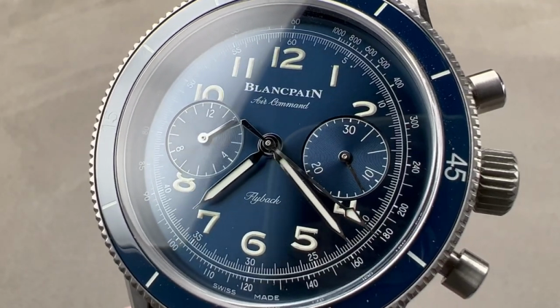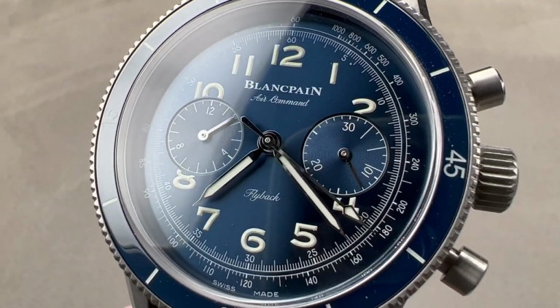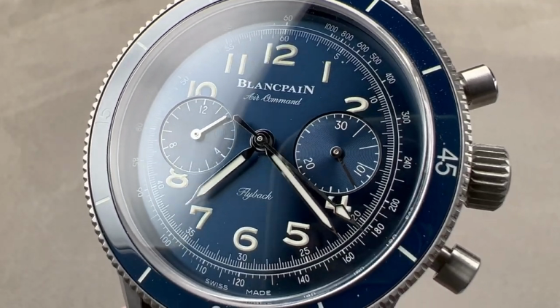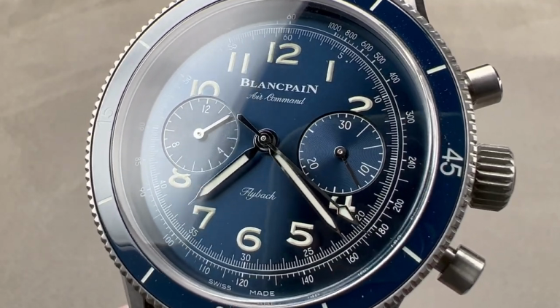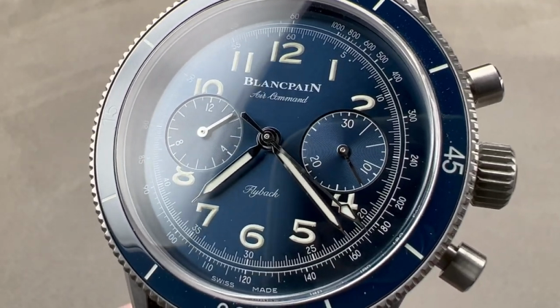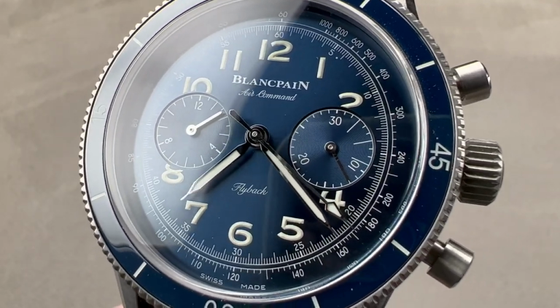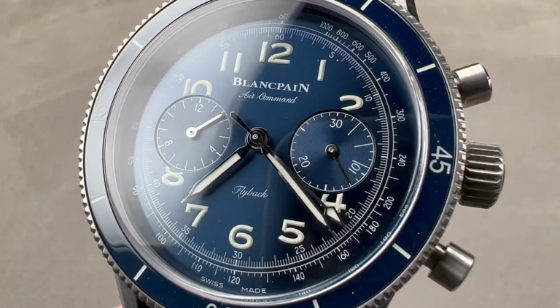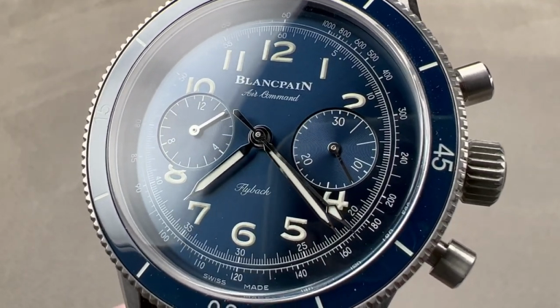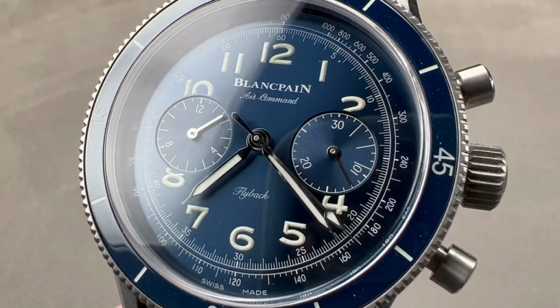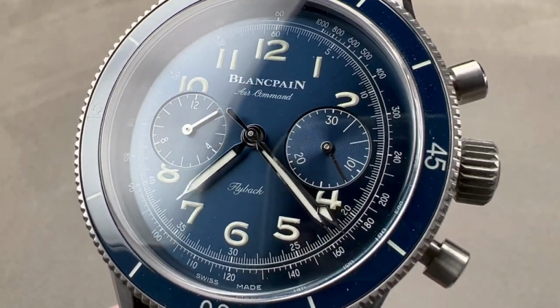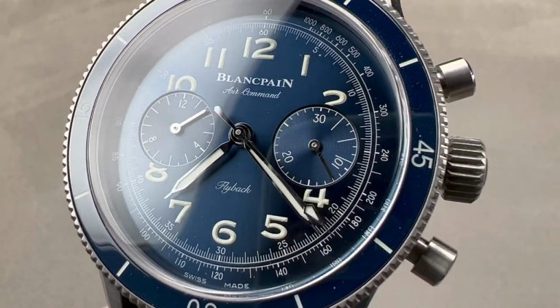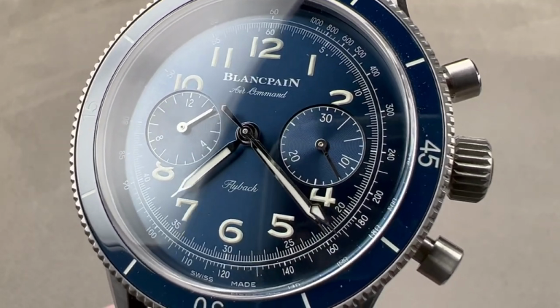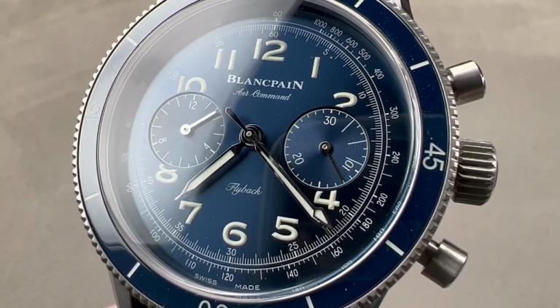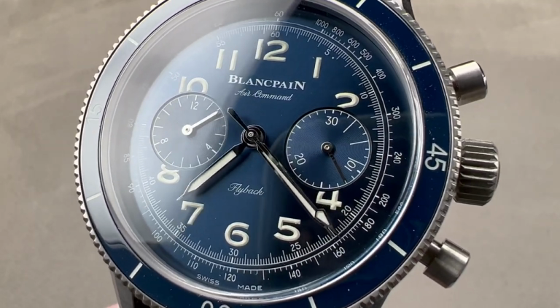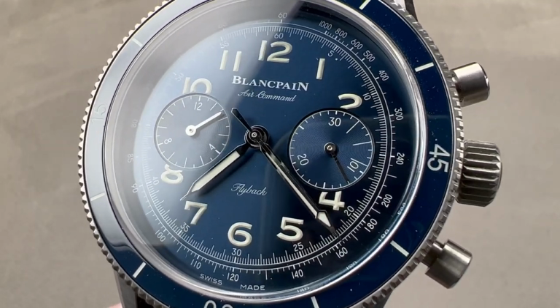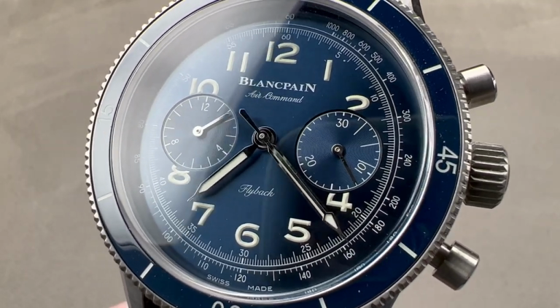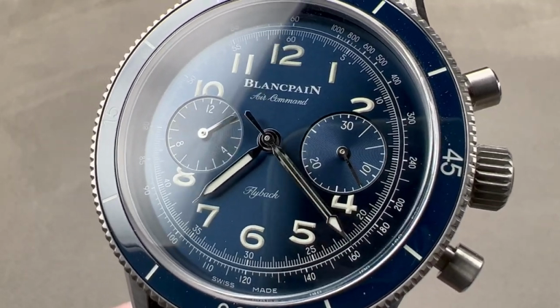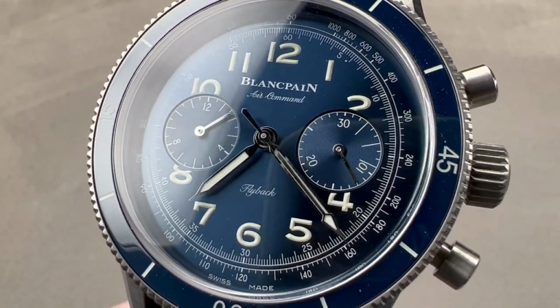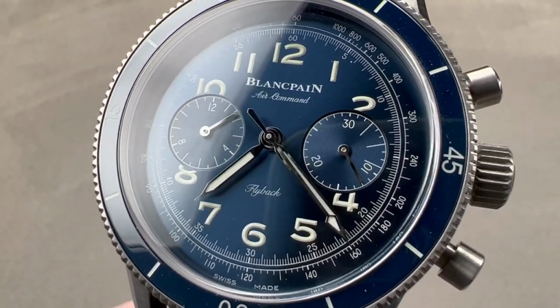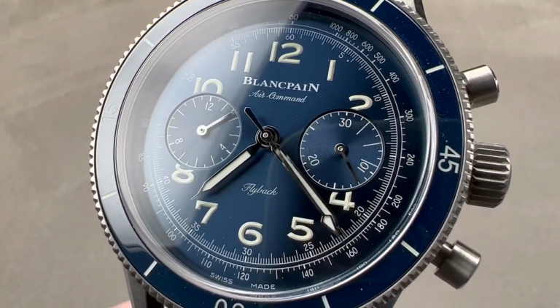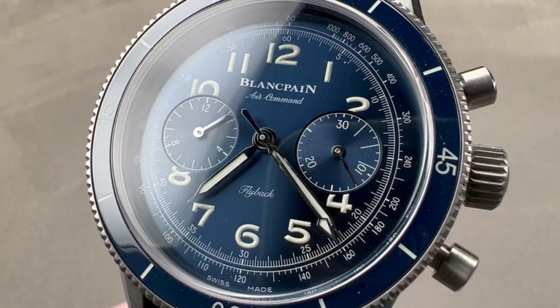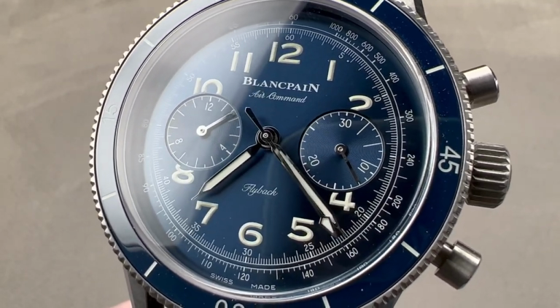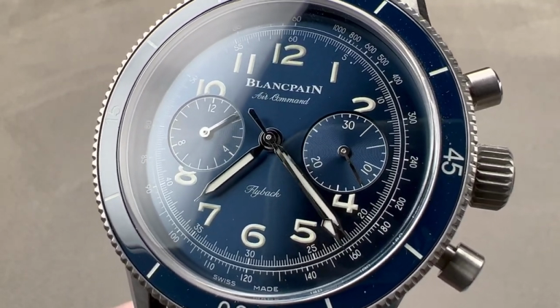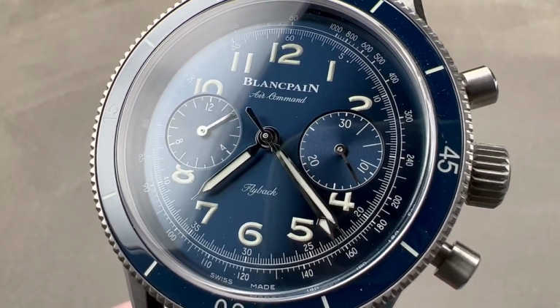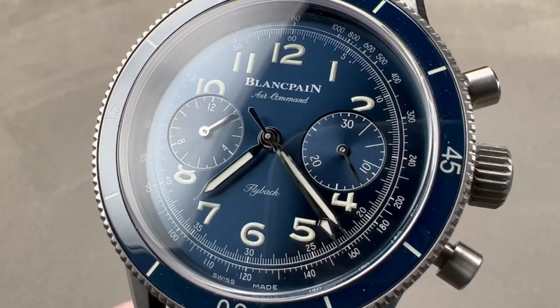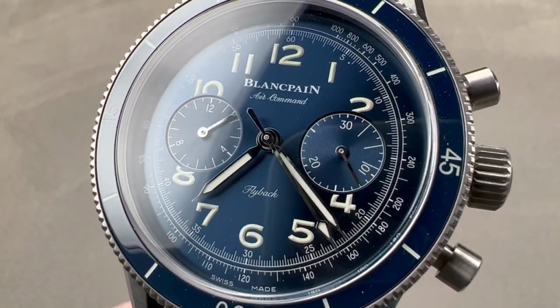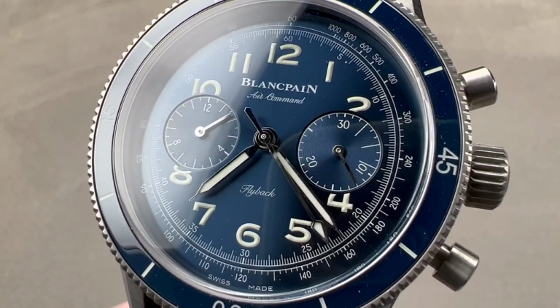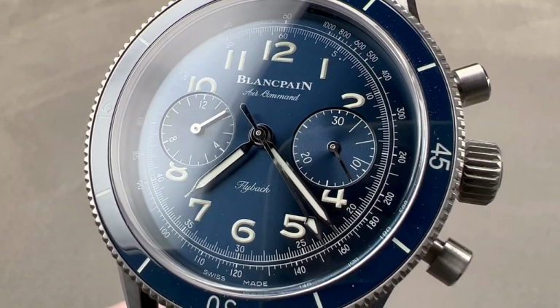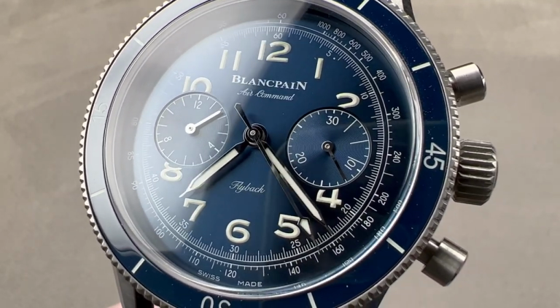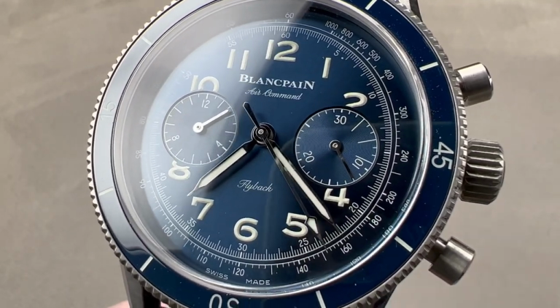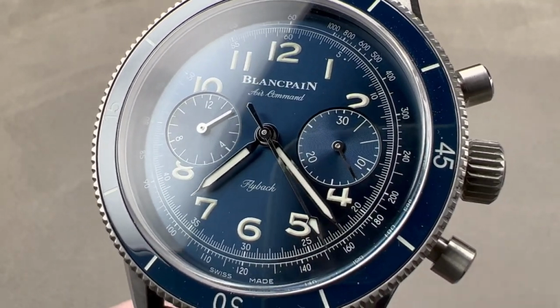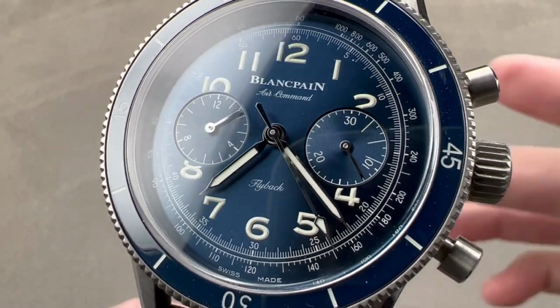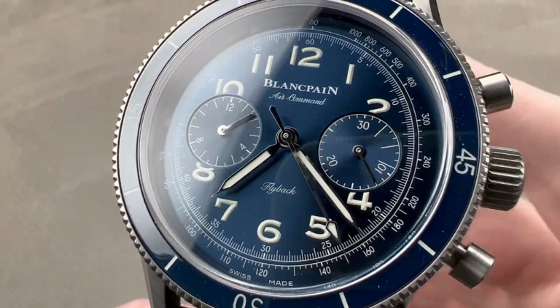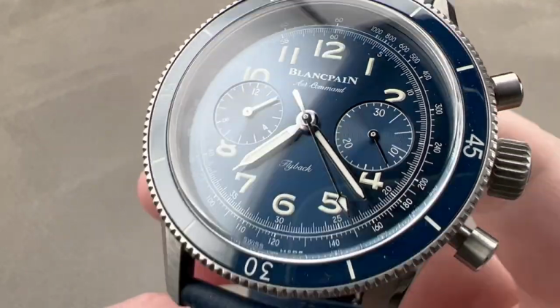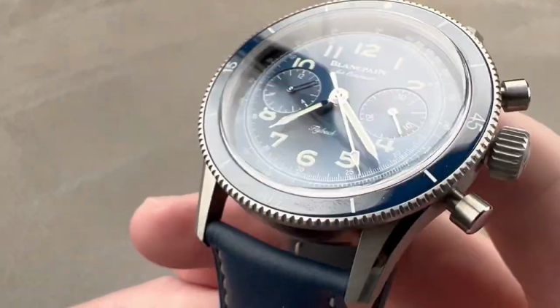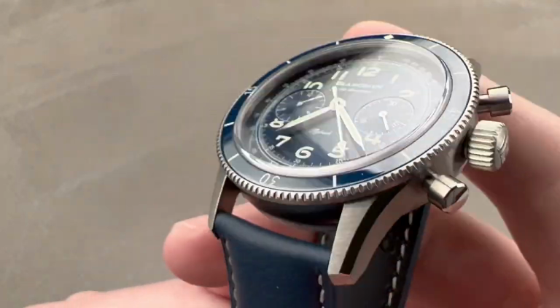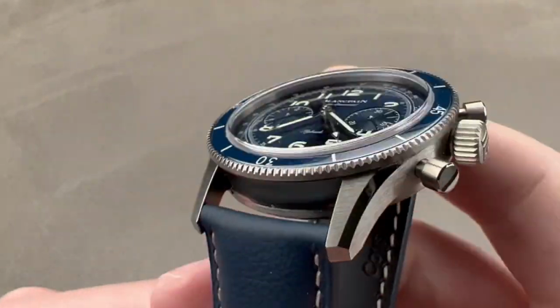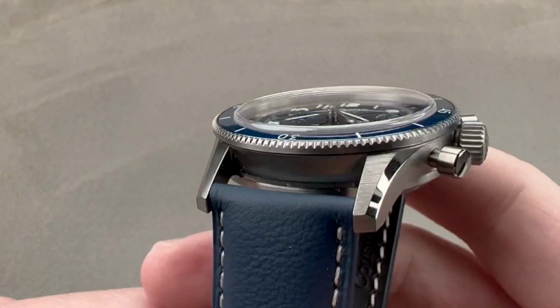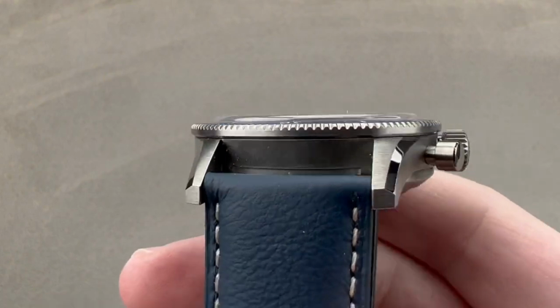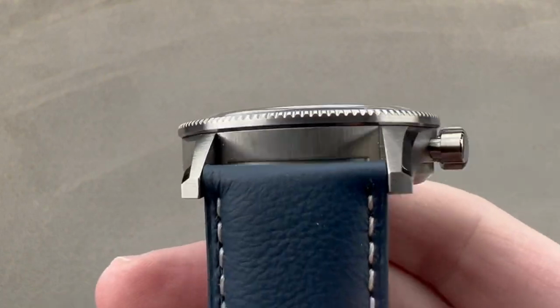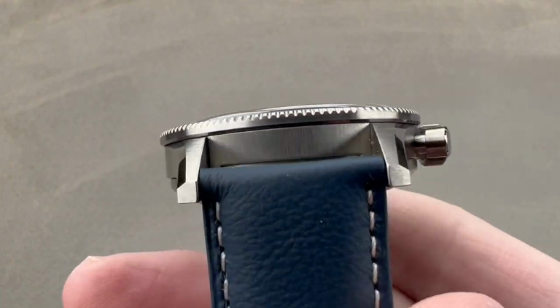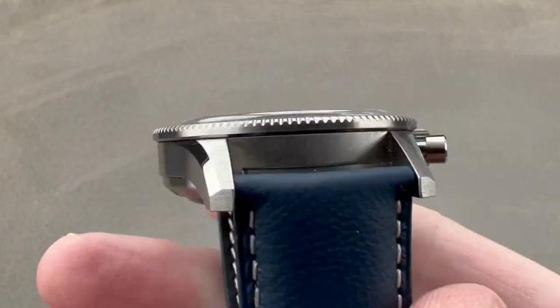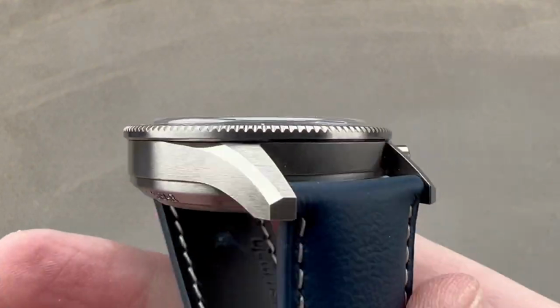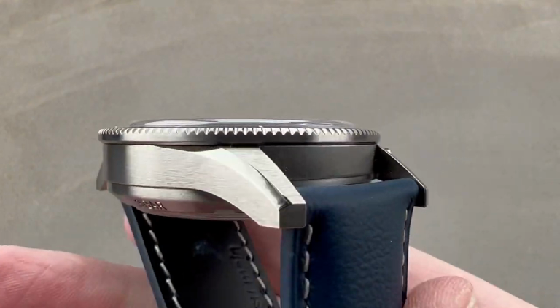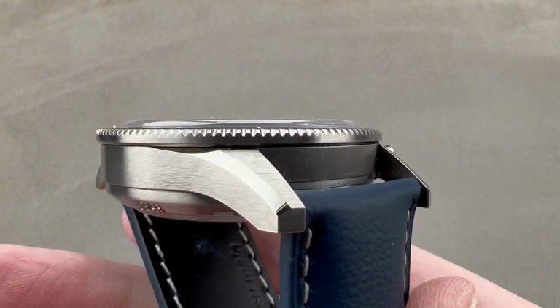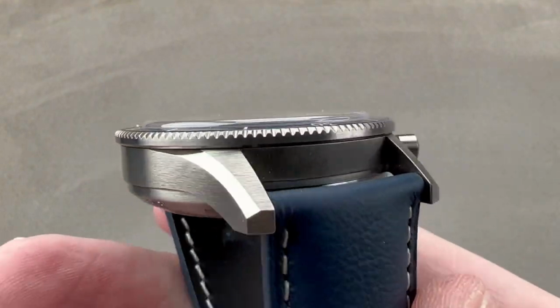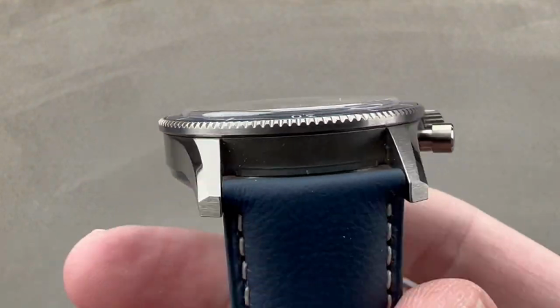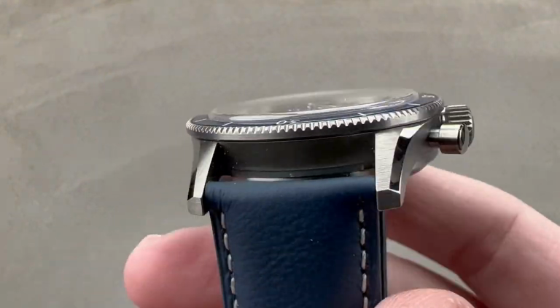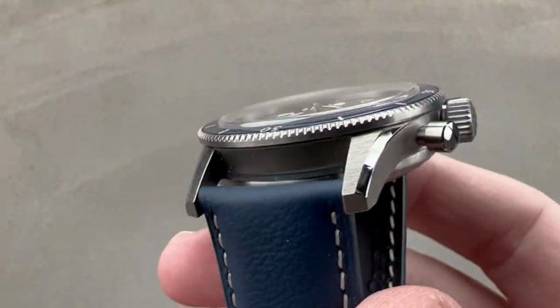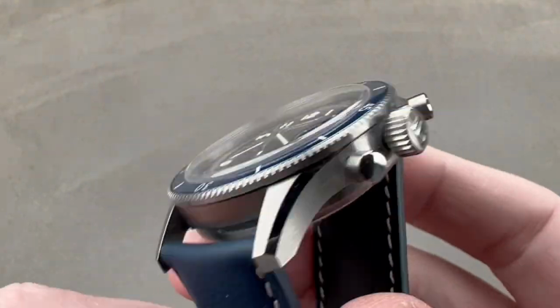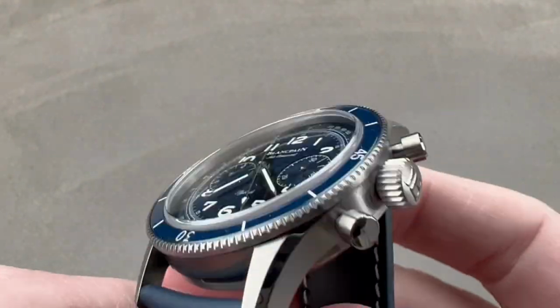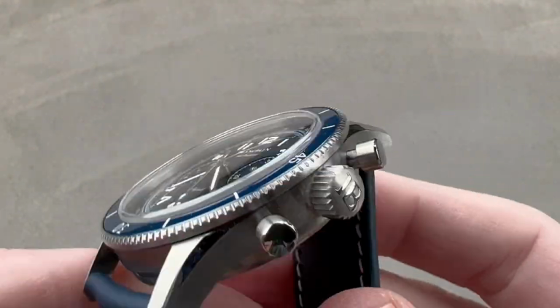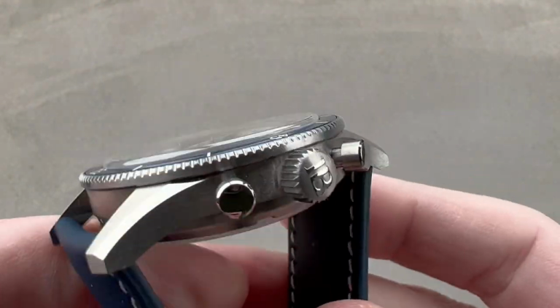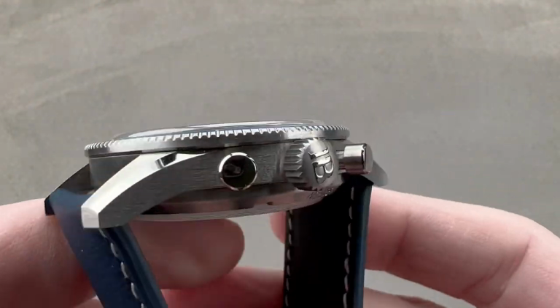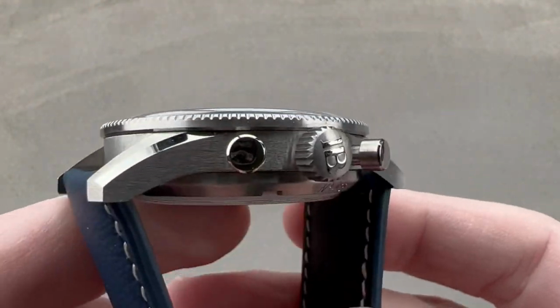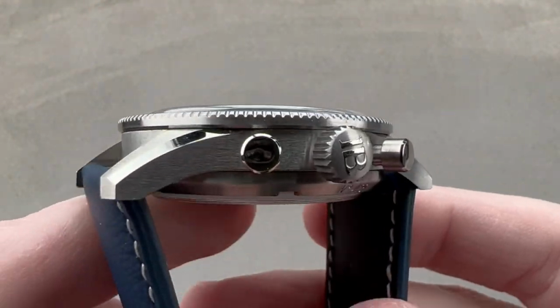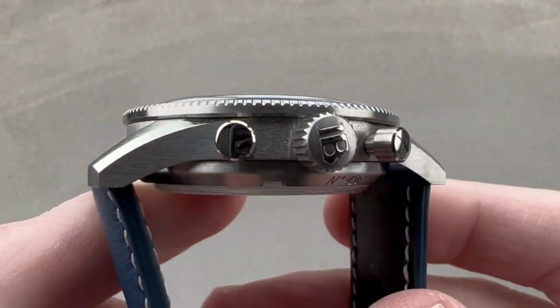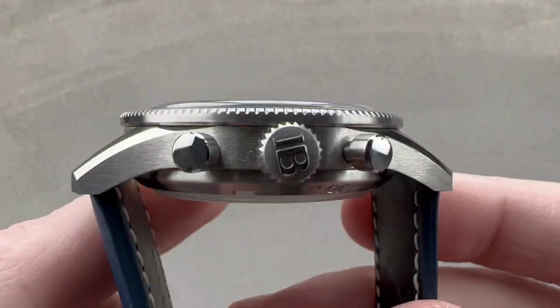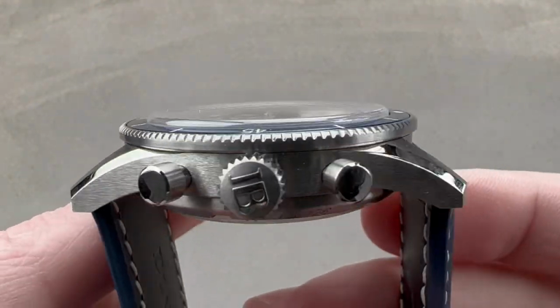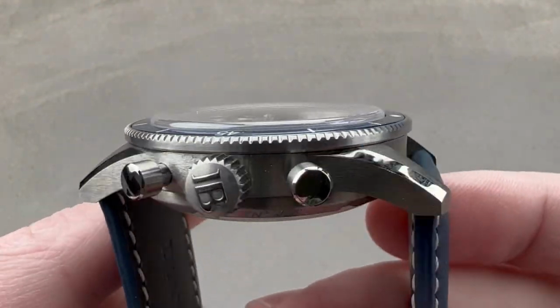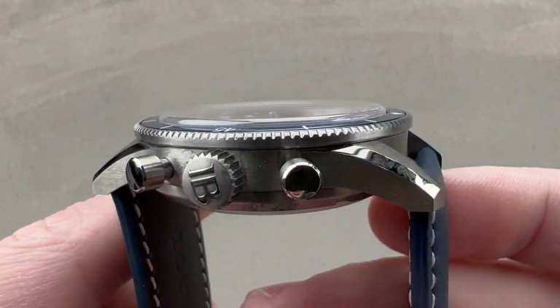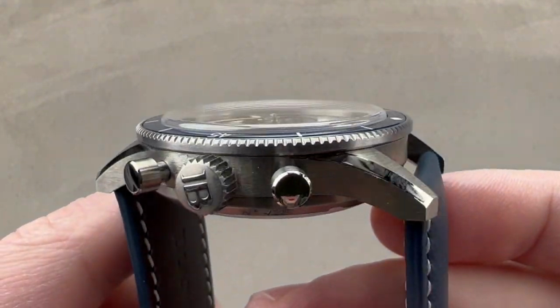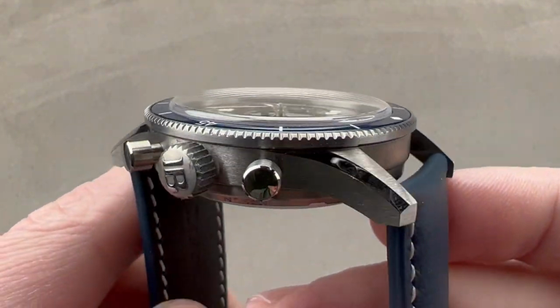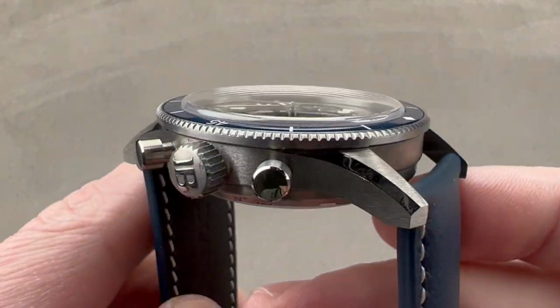Hi, I'm Tim. Welcome to Watchbox, and thanks for logging on. If you love this watch, email me at tmaso@thewatchbox.com.